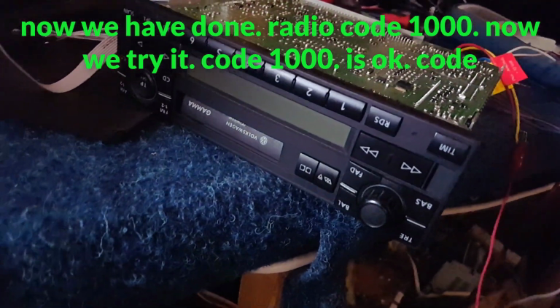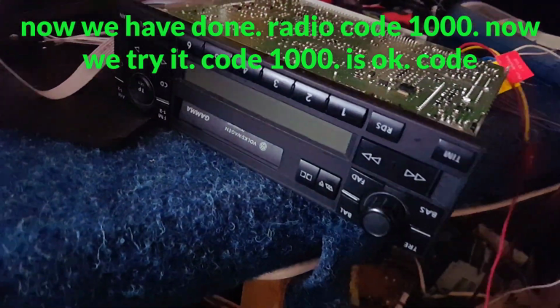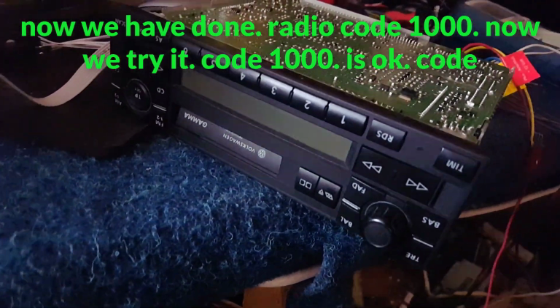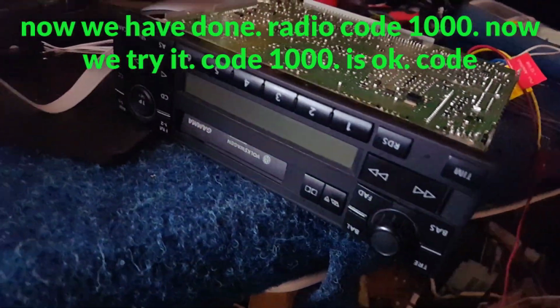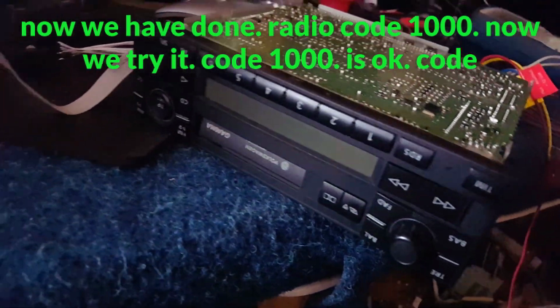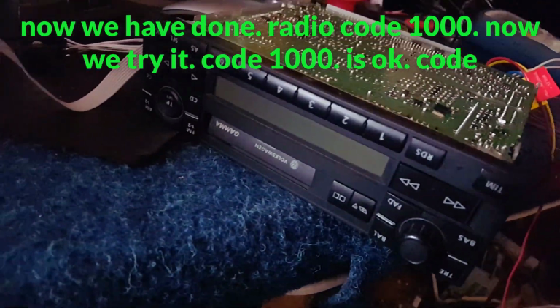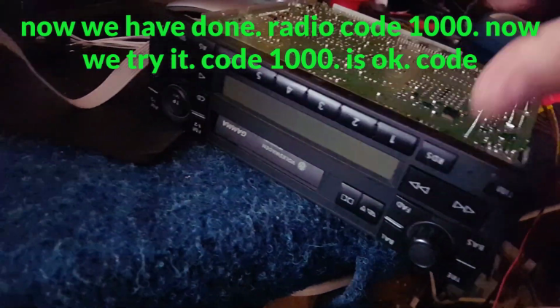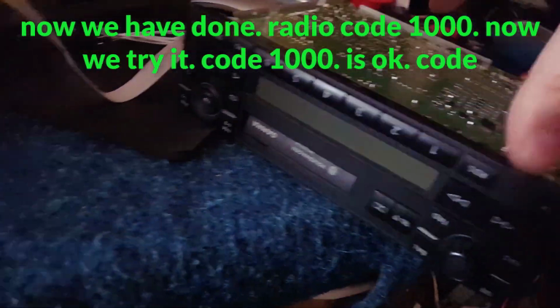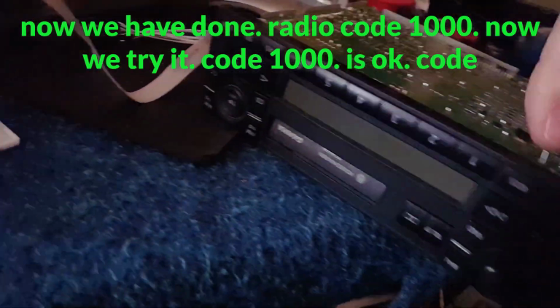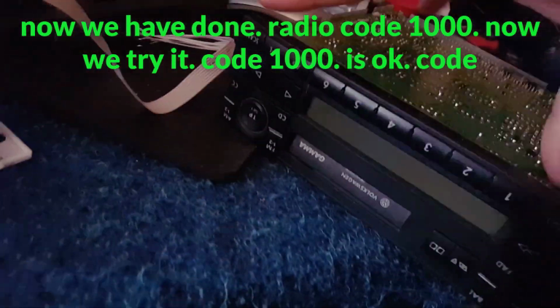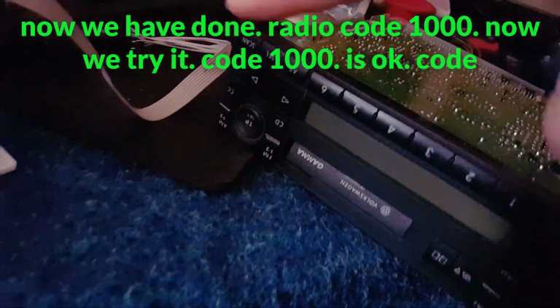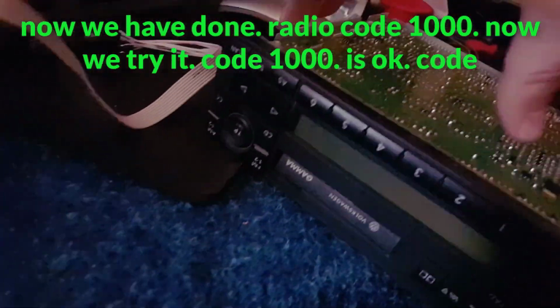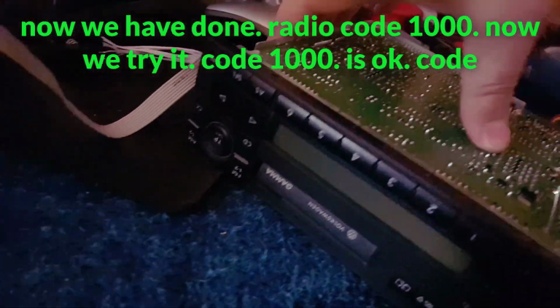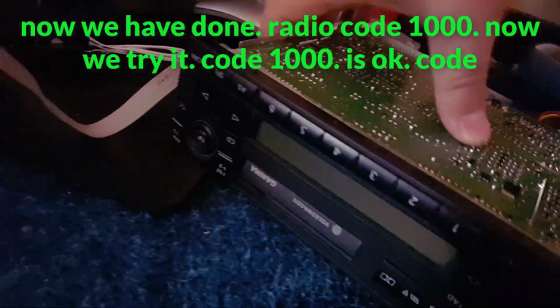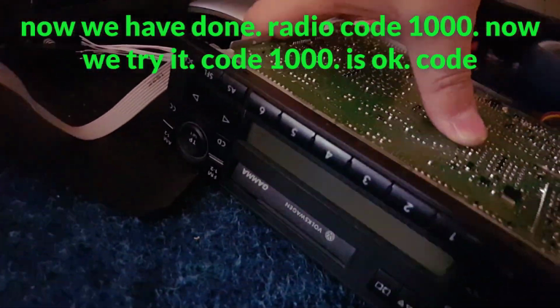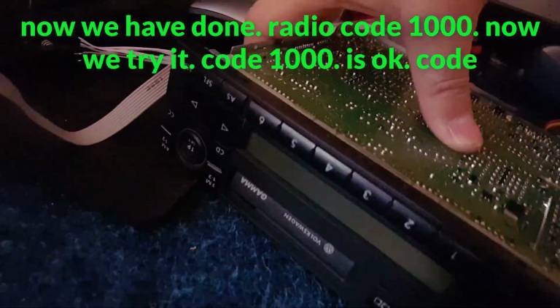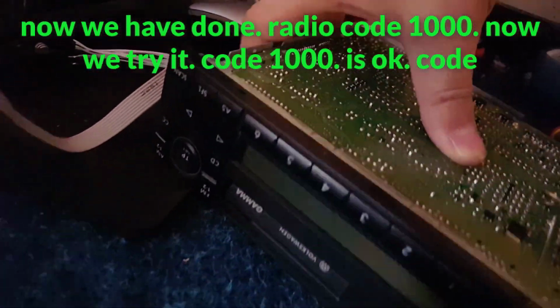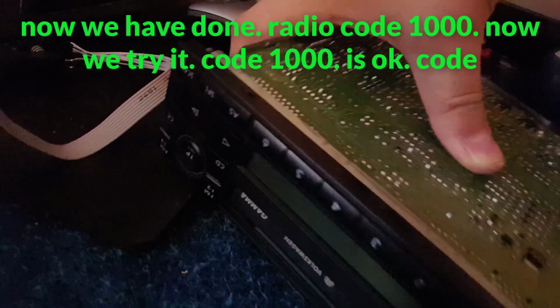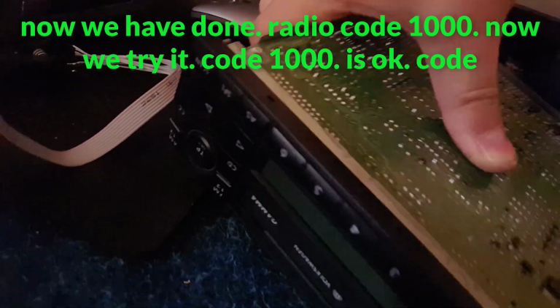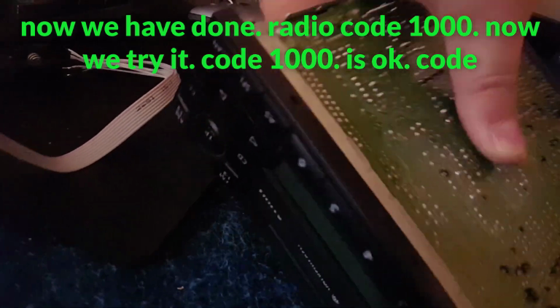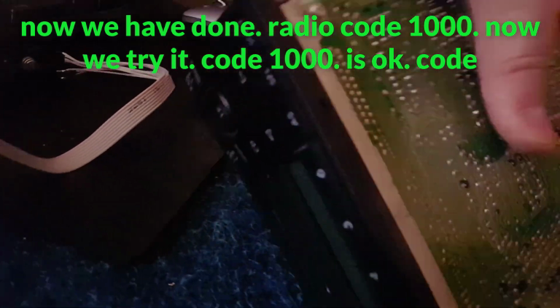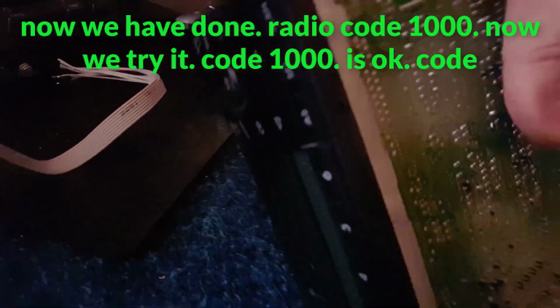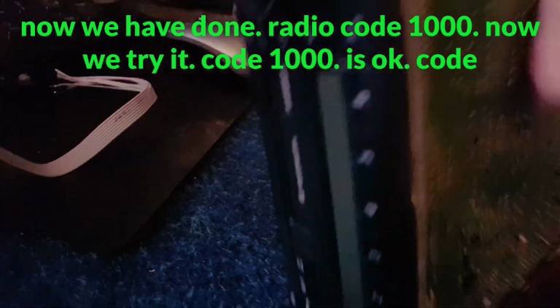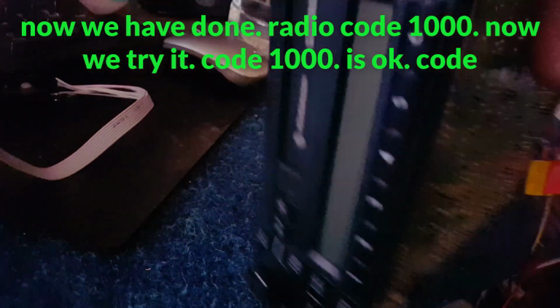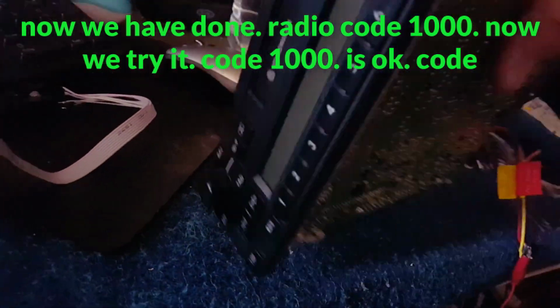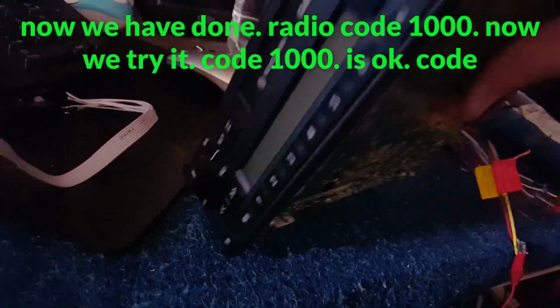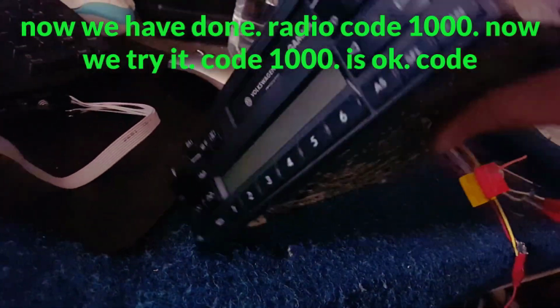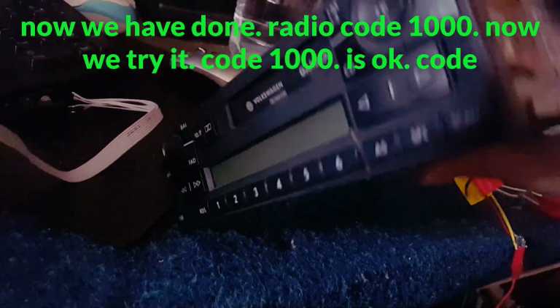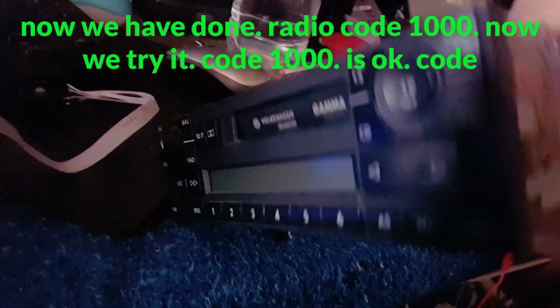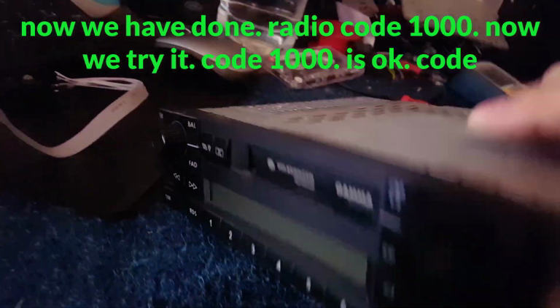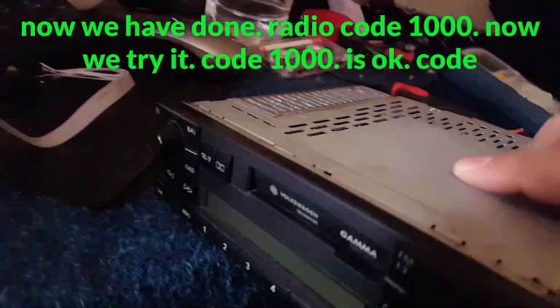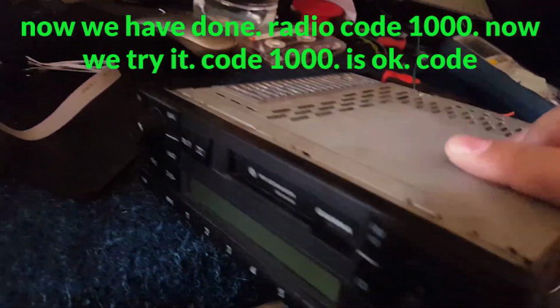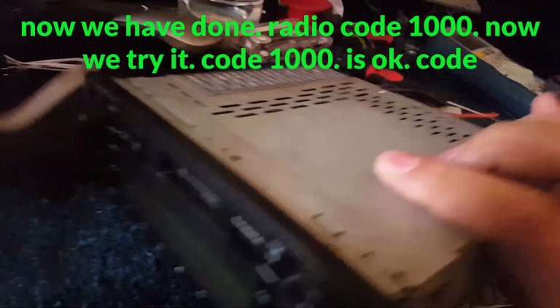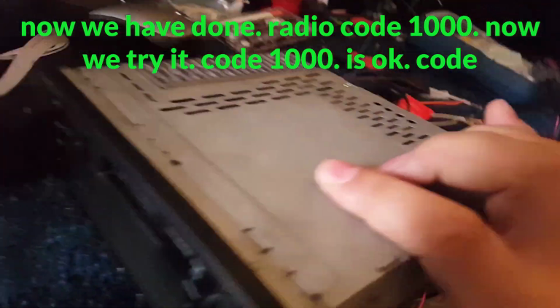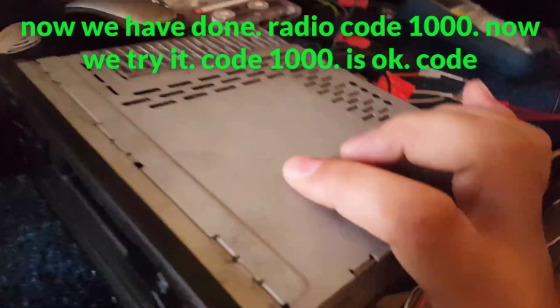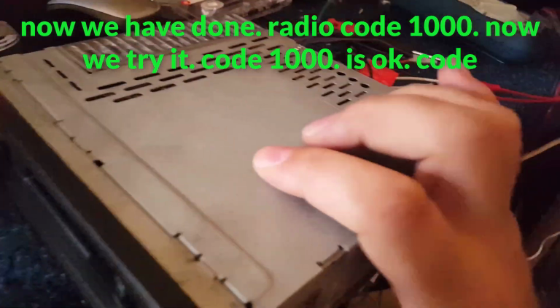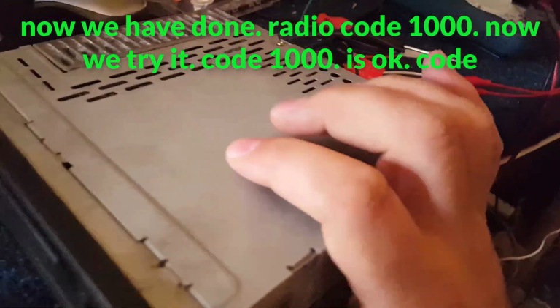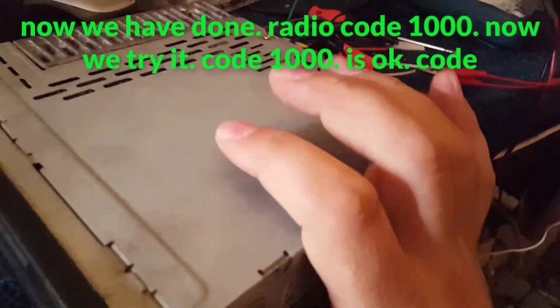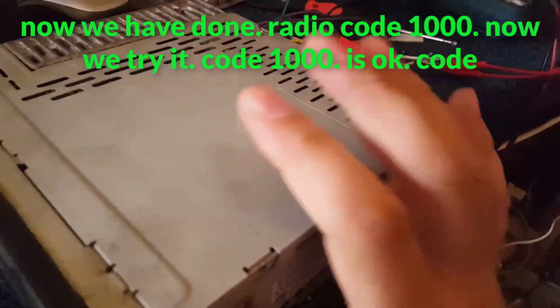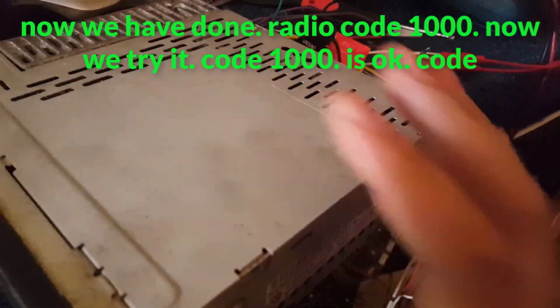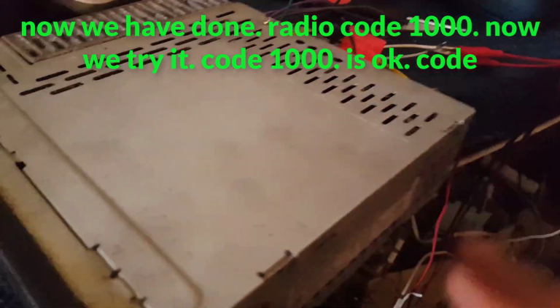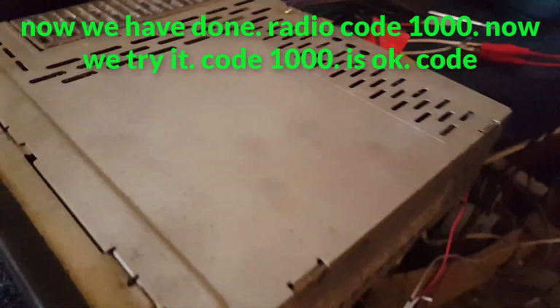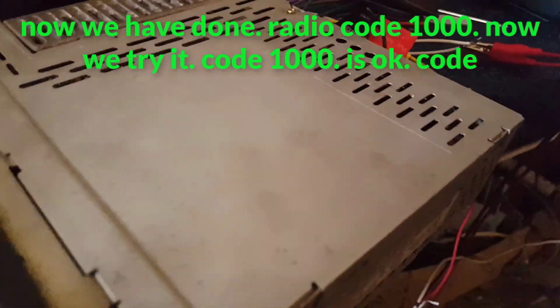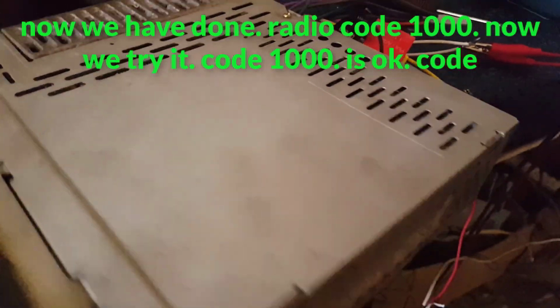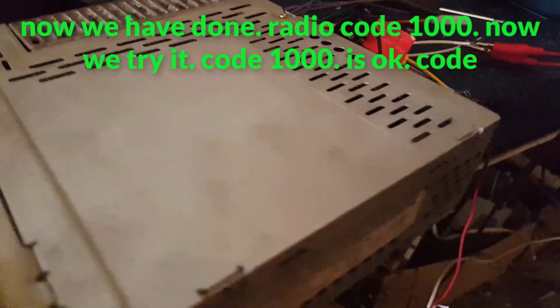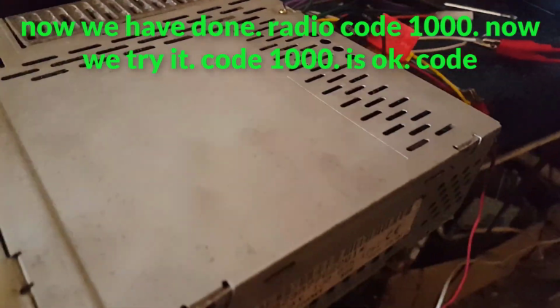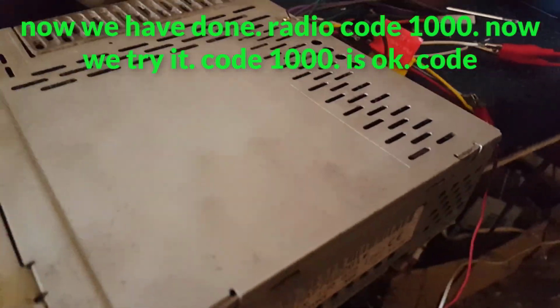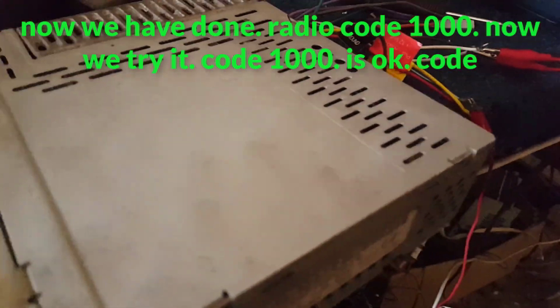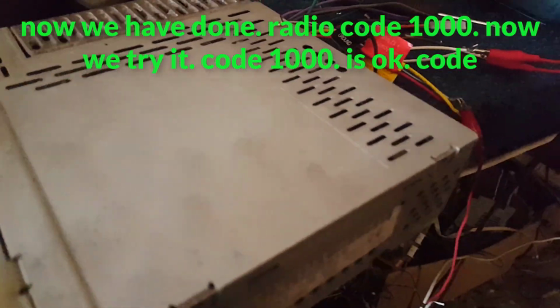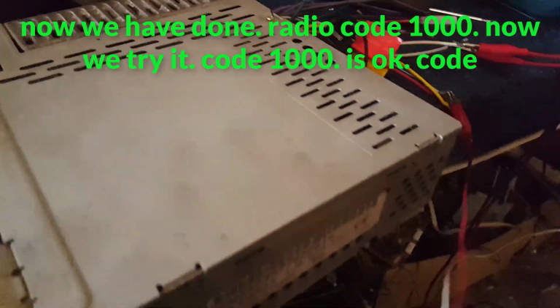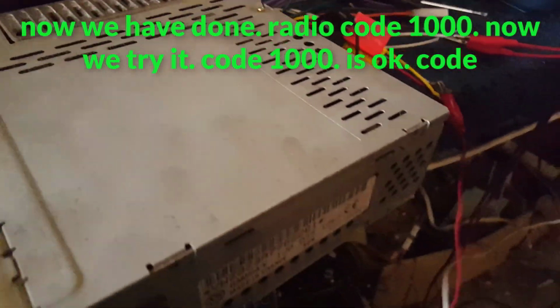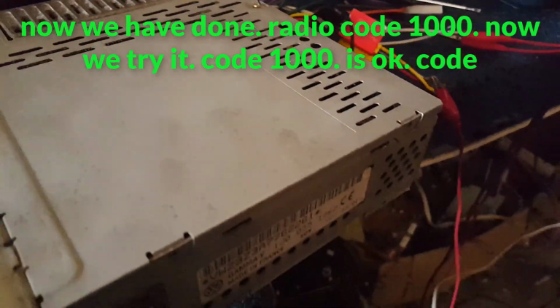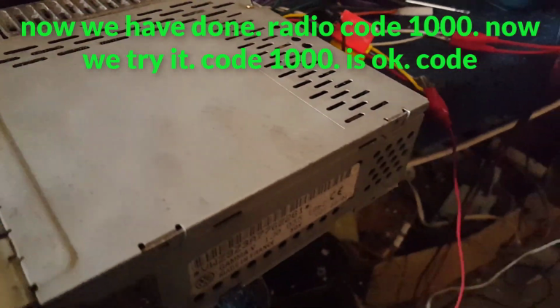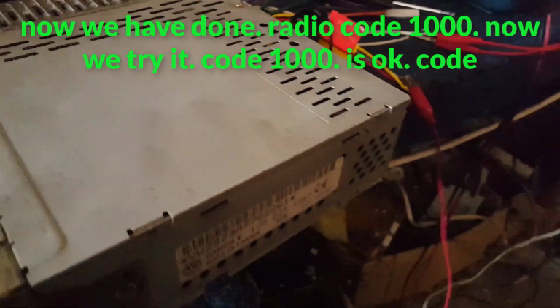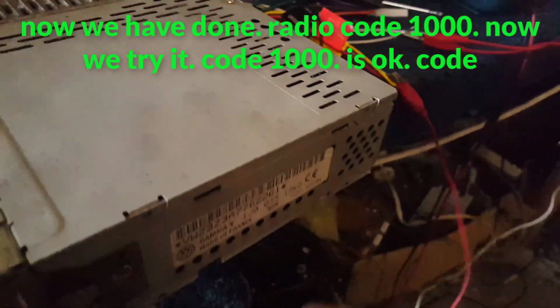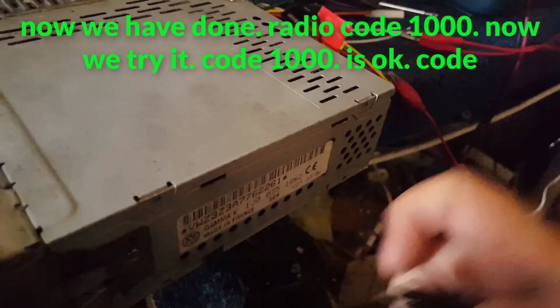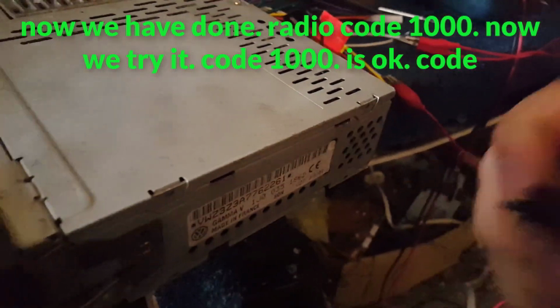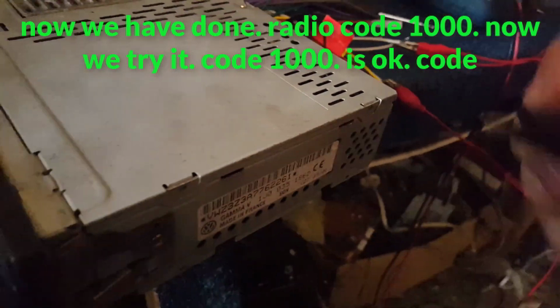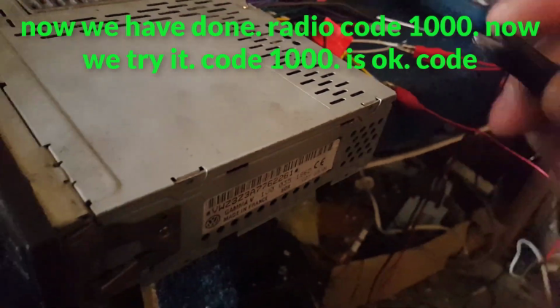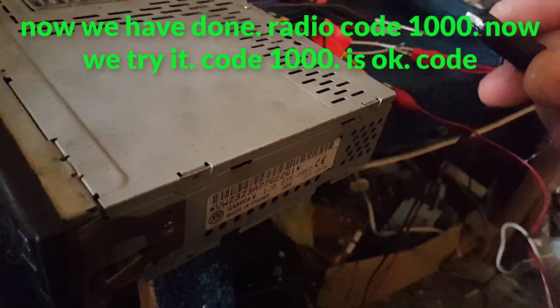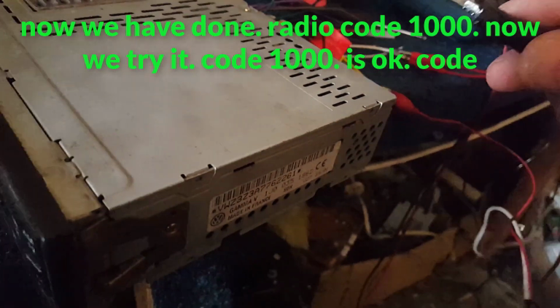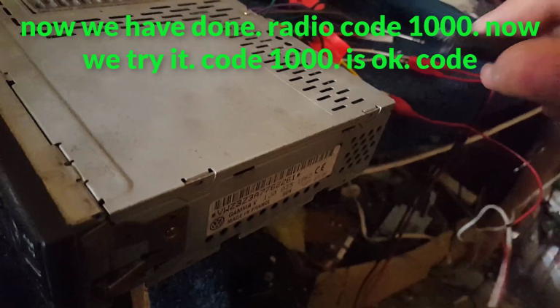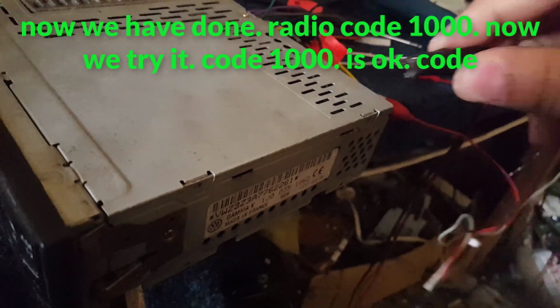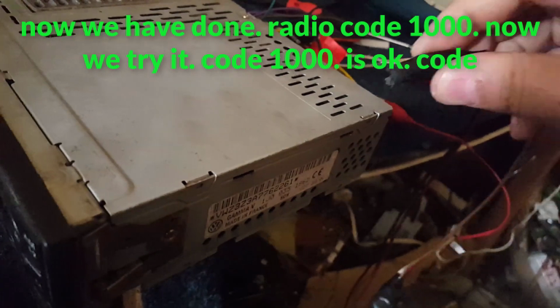Now we have done the radio — code 1000. Now we try it: code 1000 is the OK code.